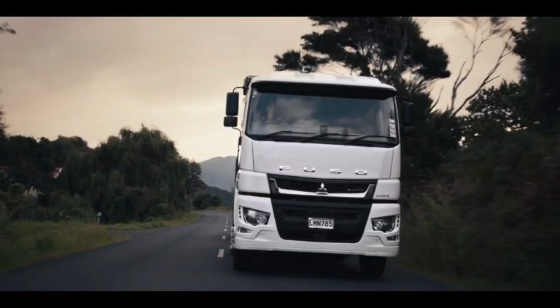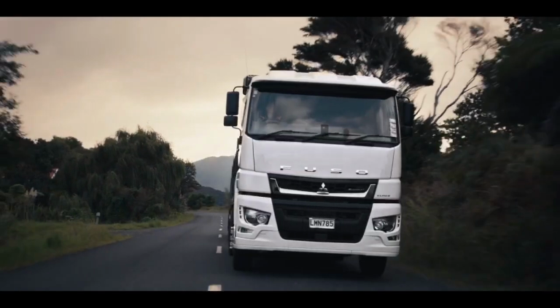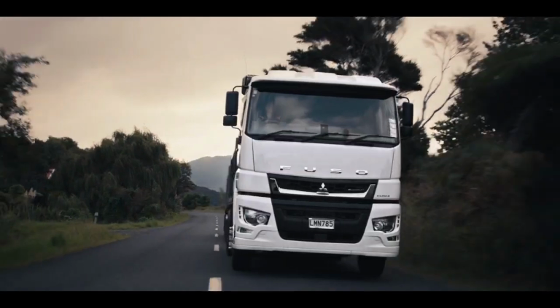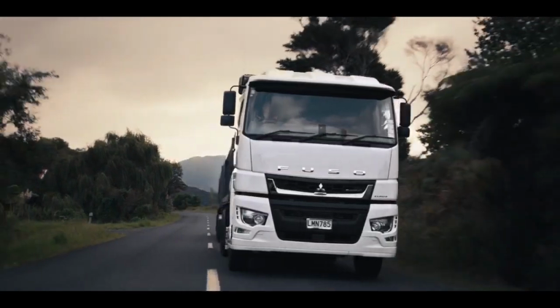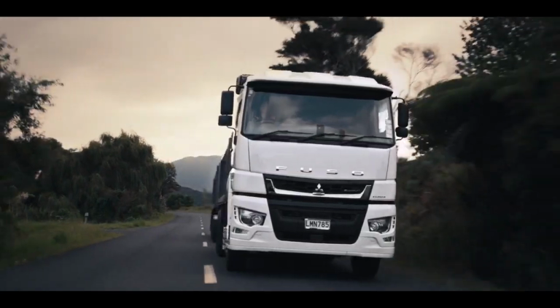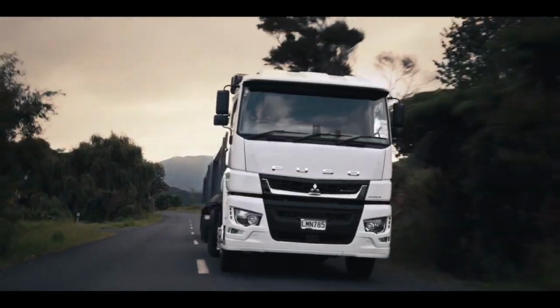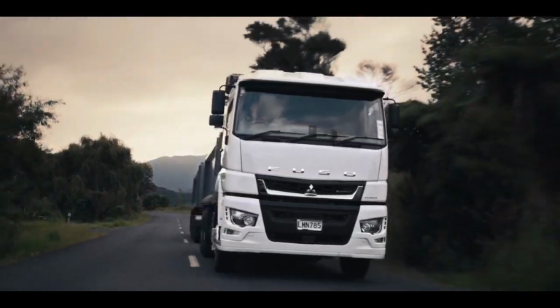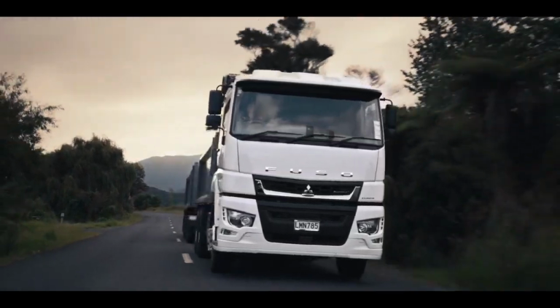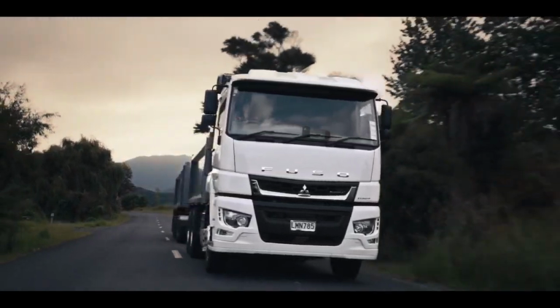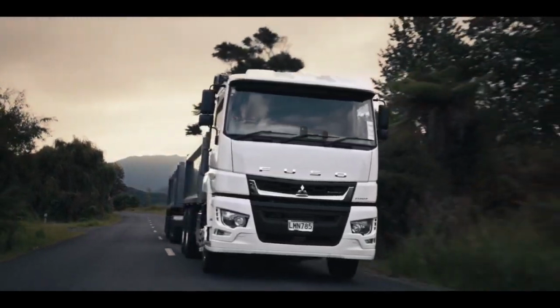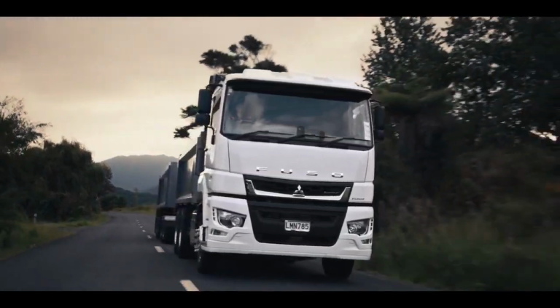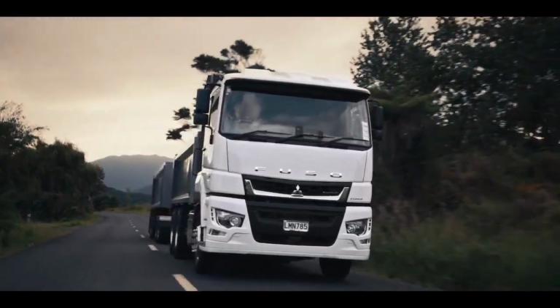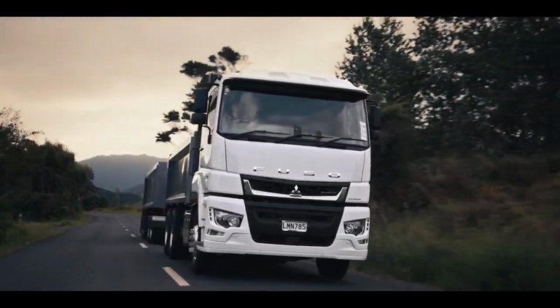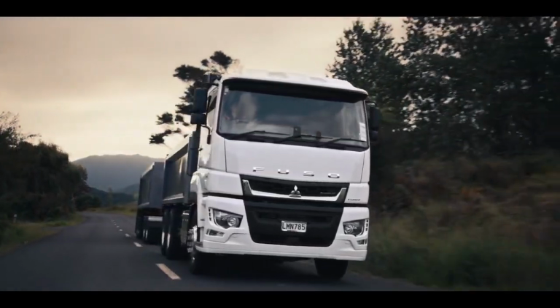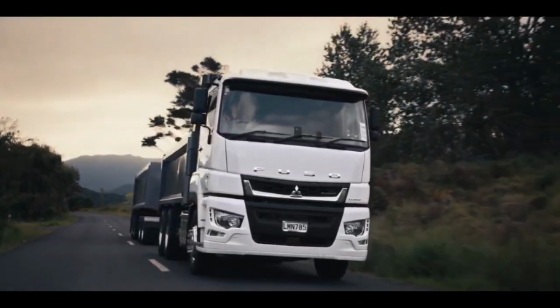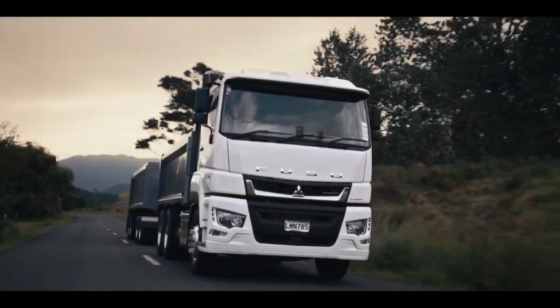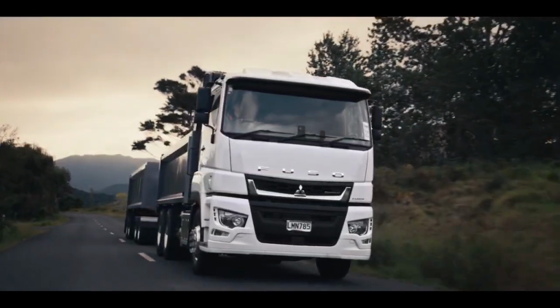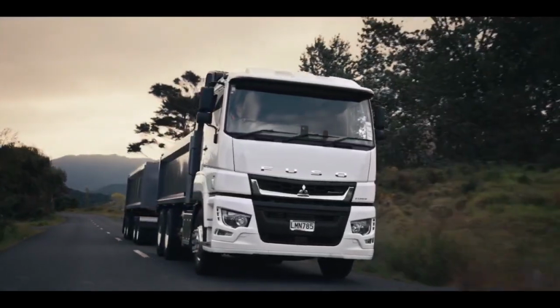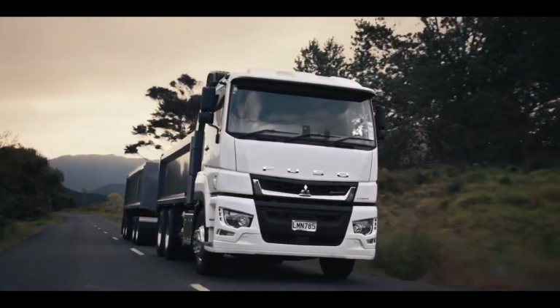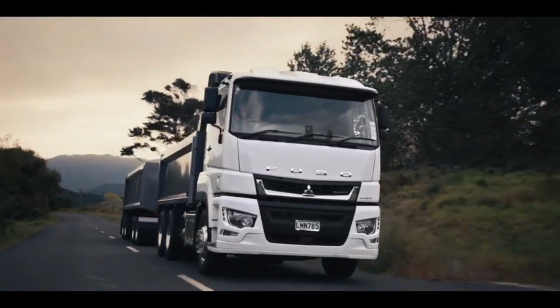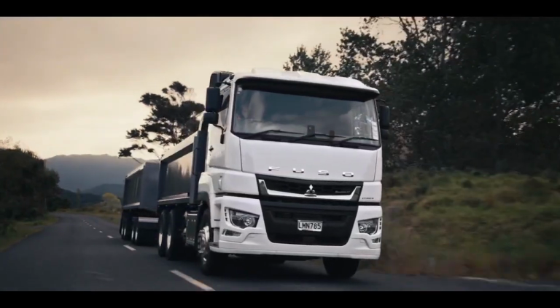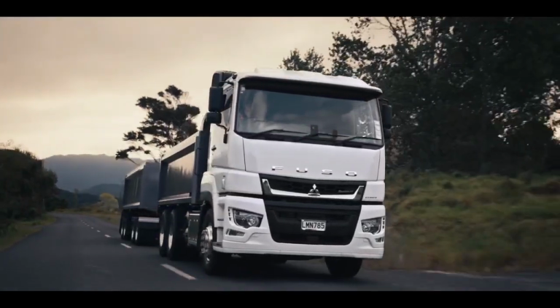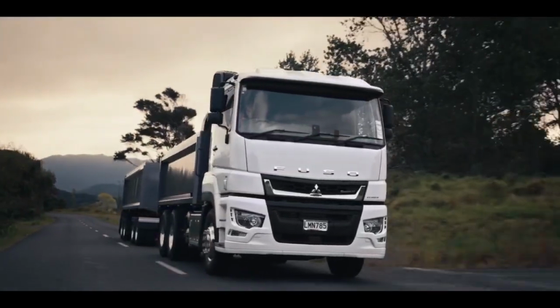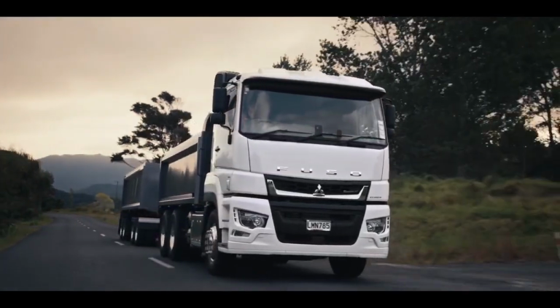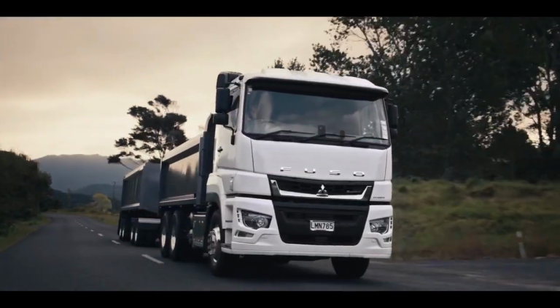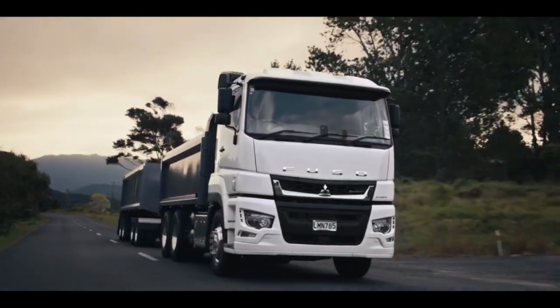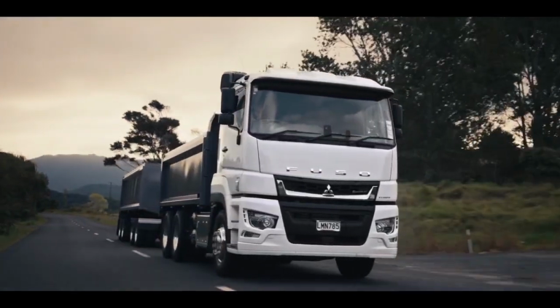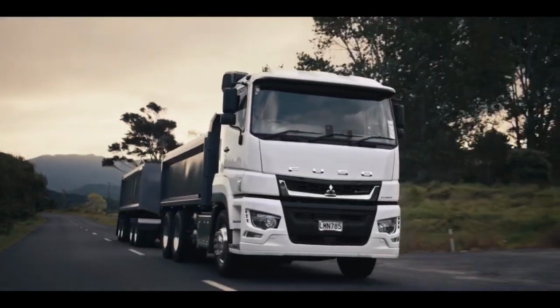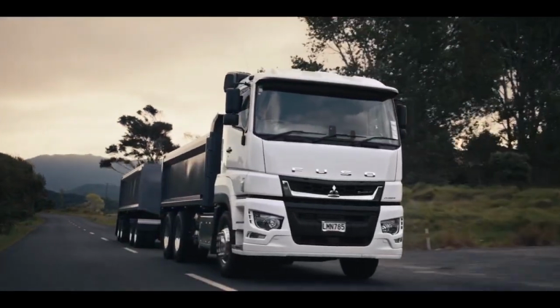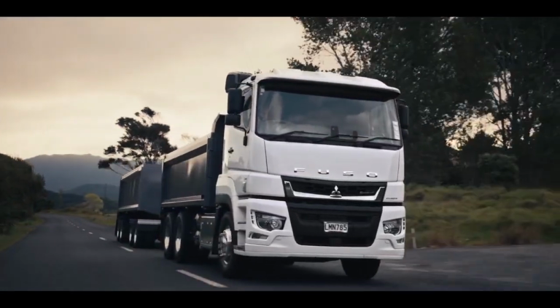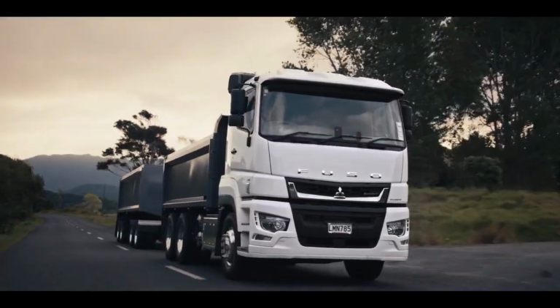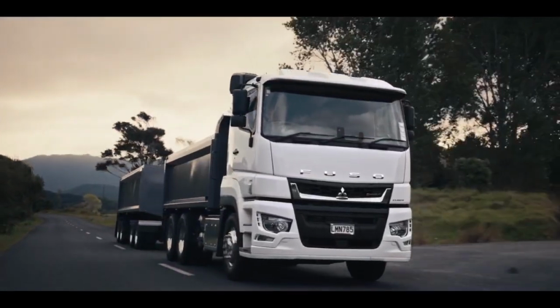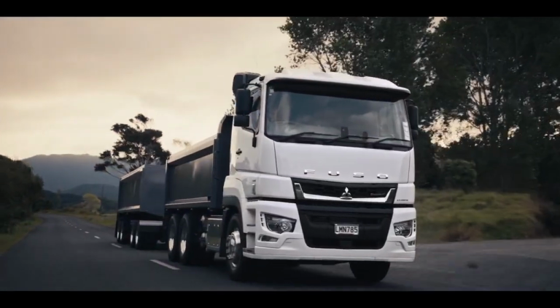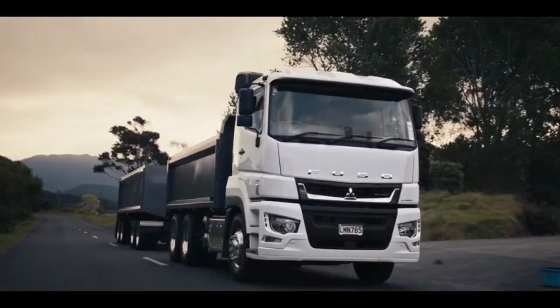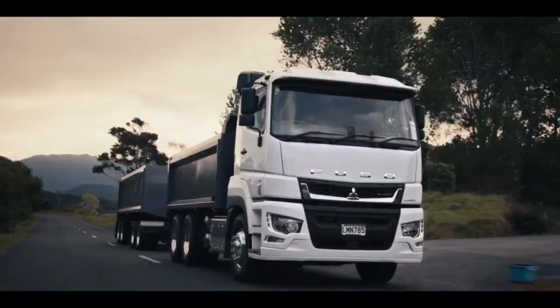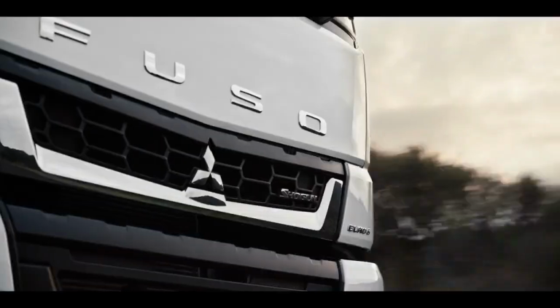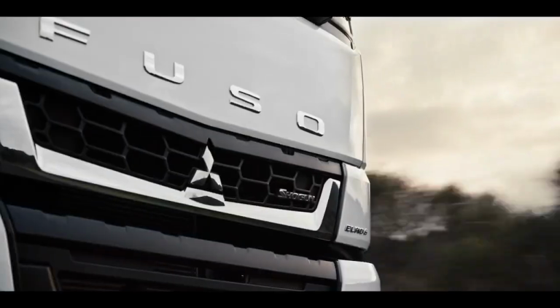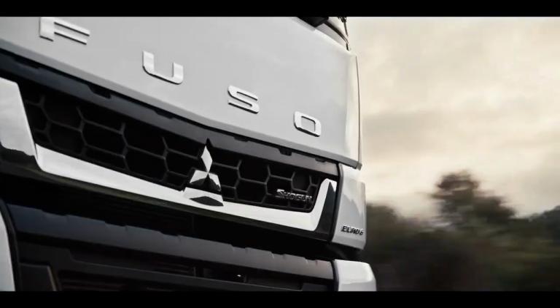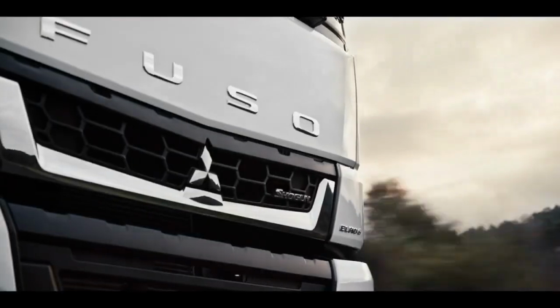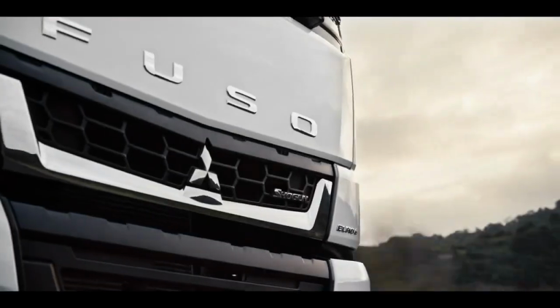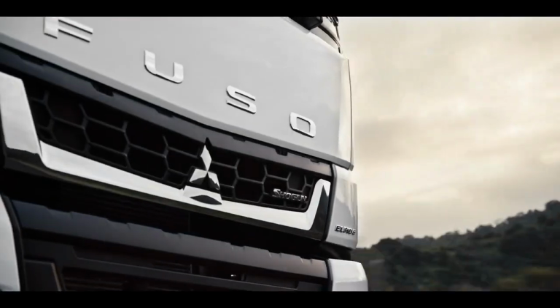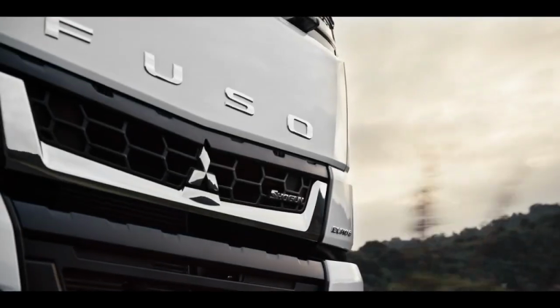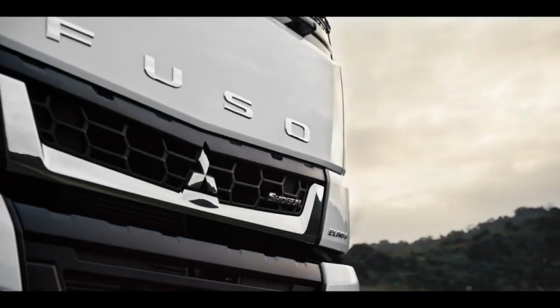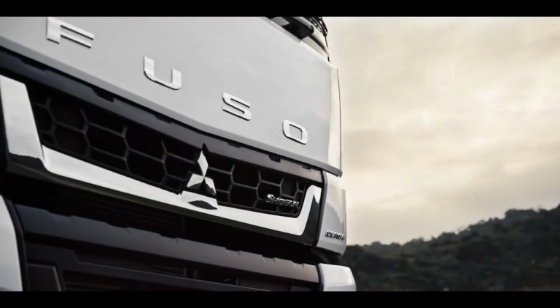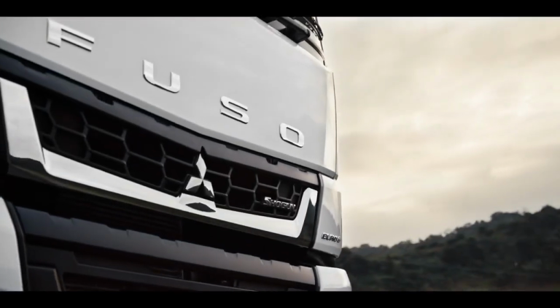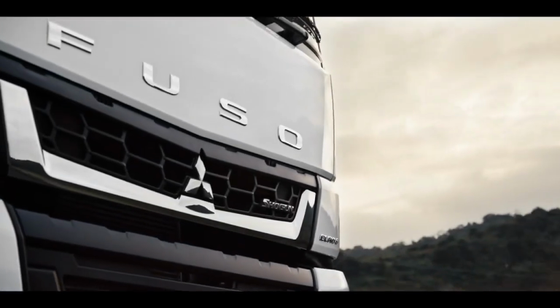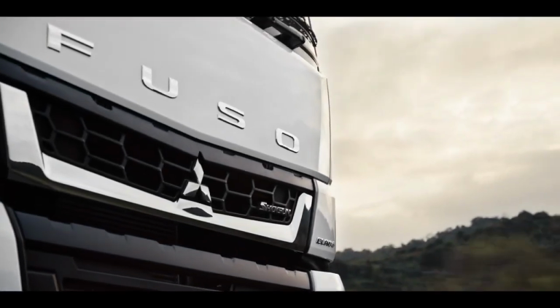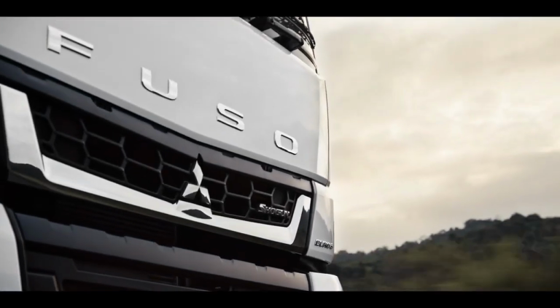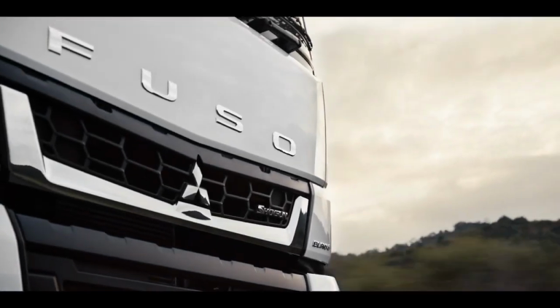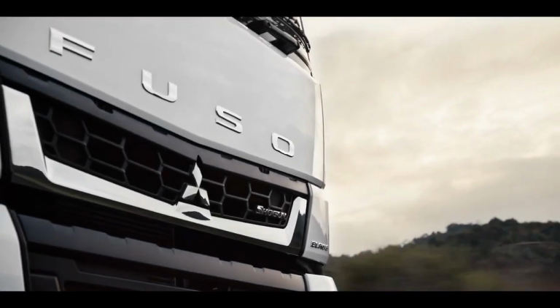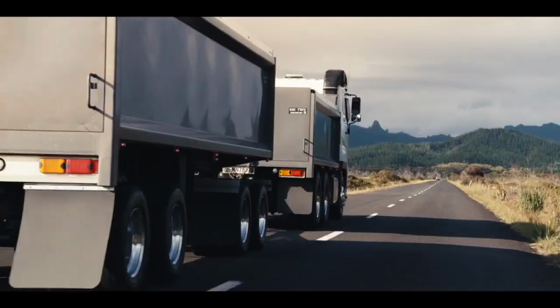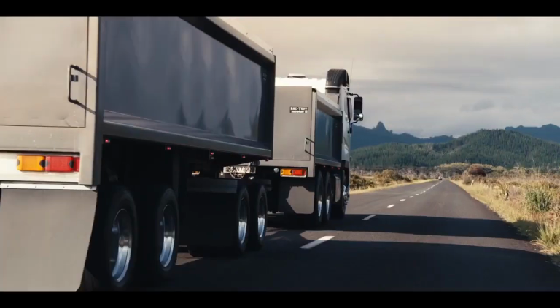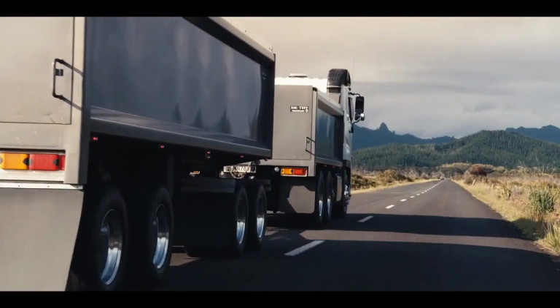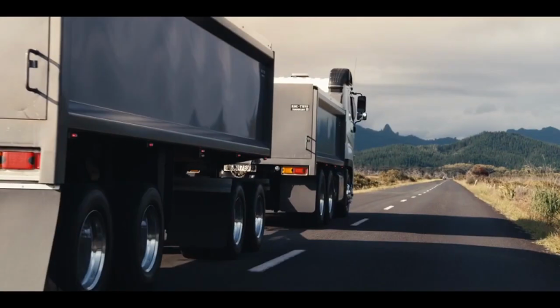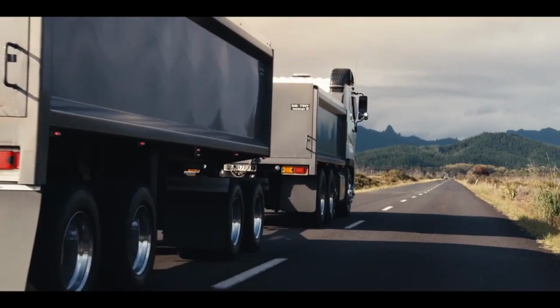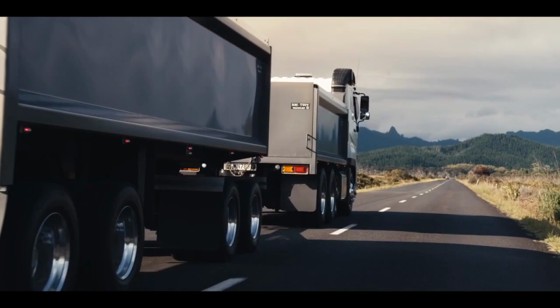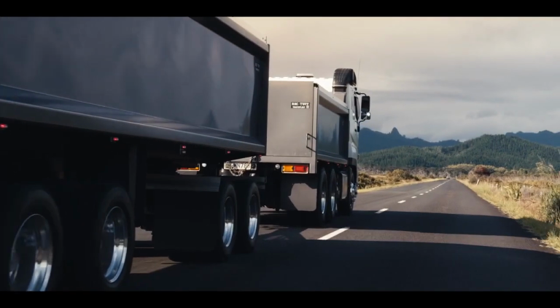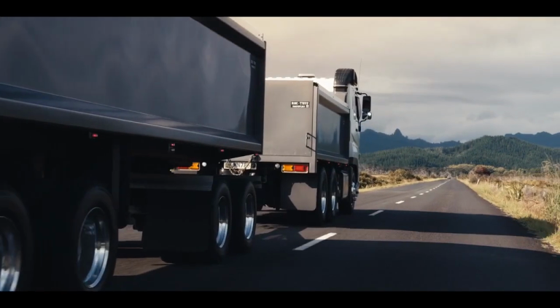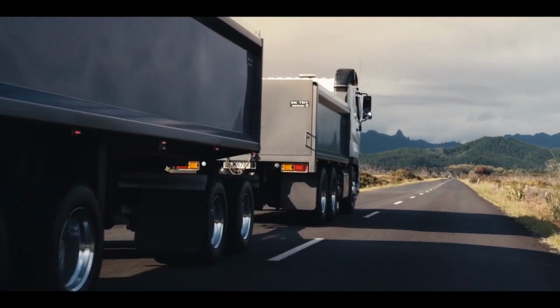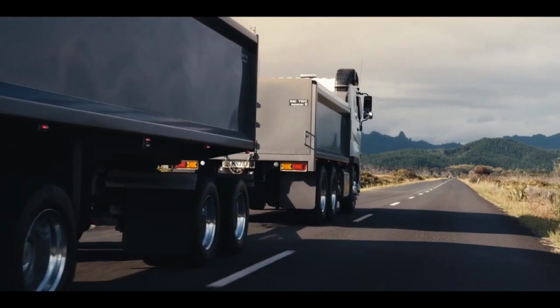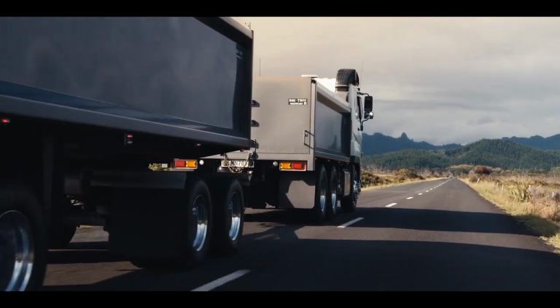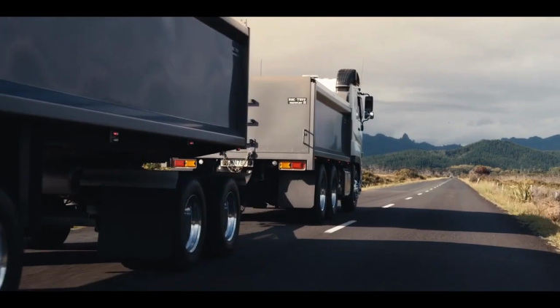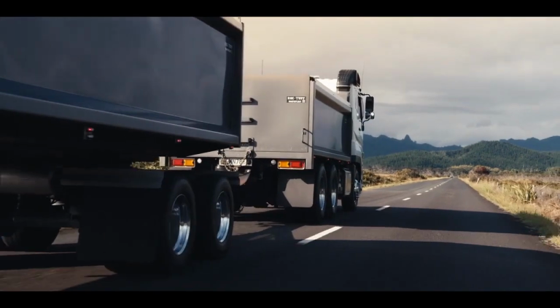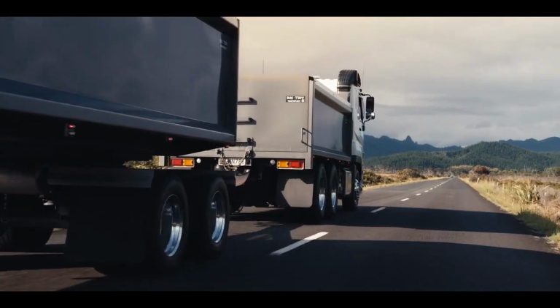This is Shogun, new from Fuso. This is Japan's most advanced truck.